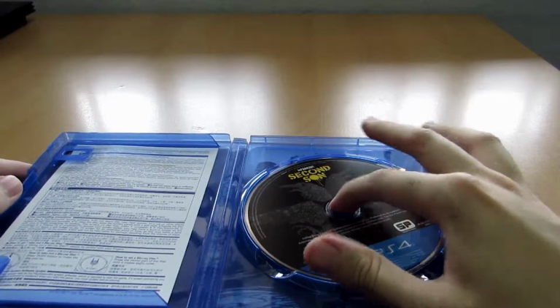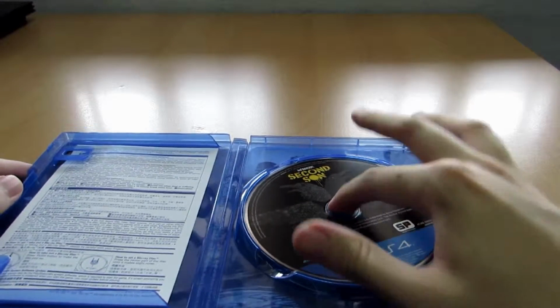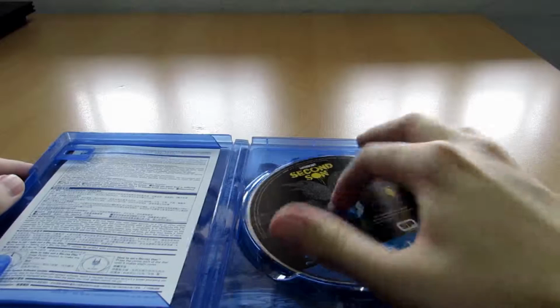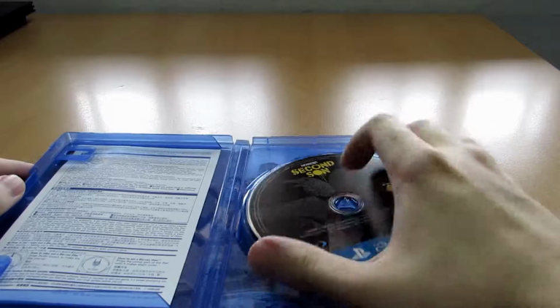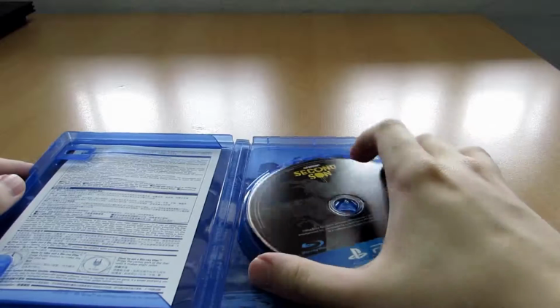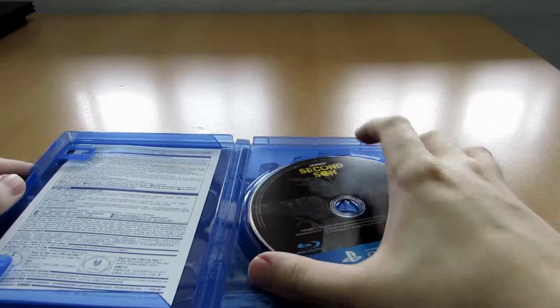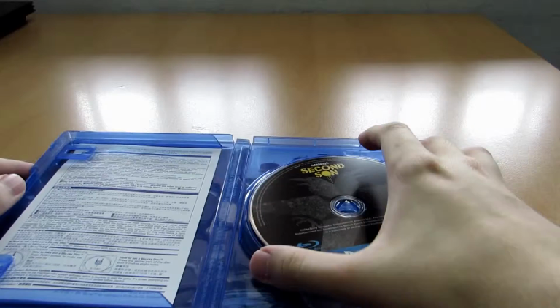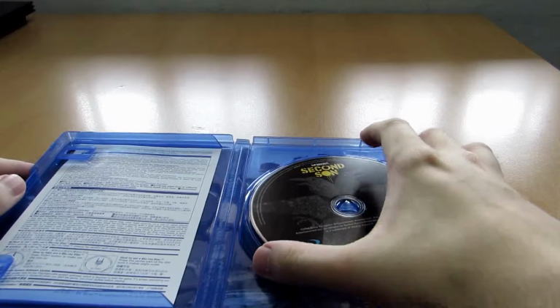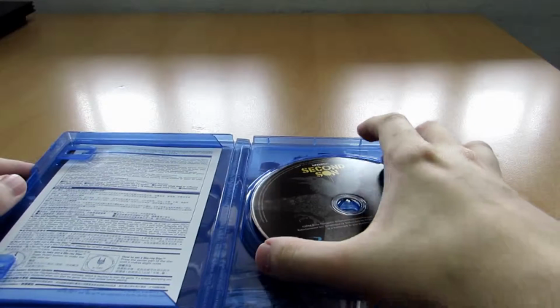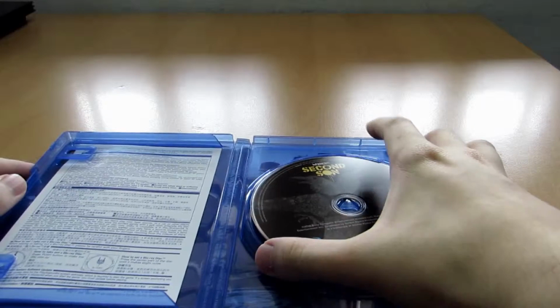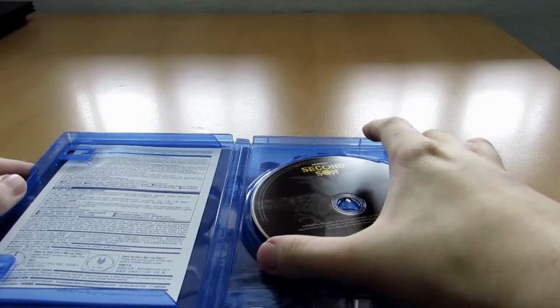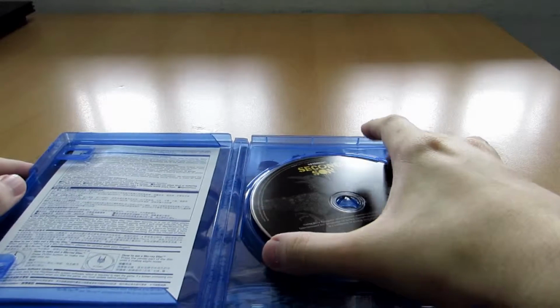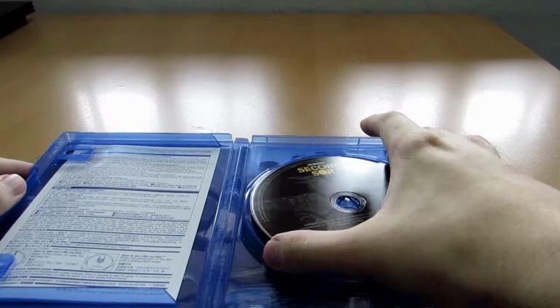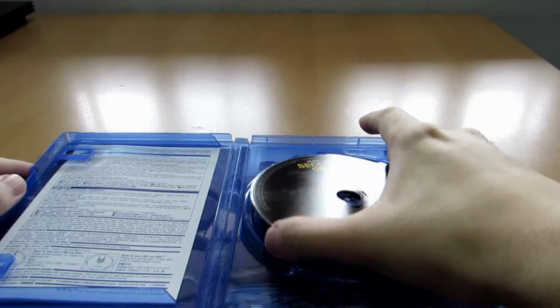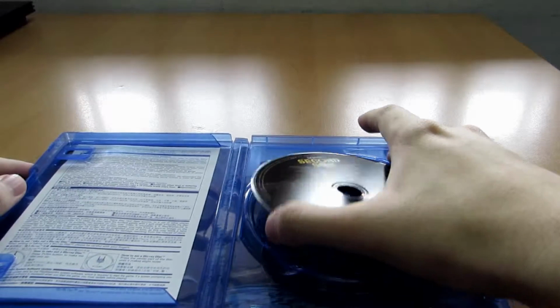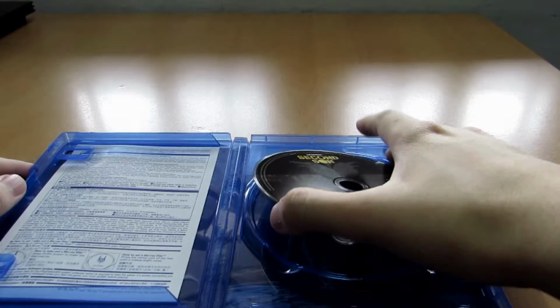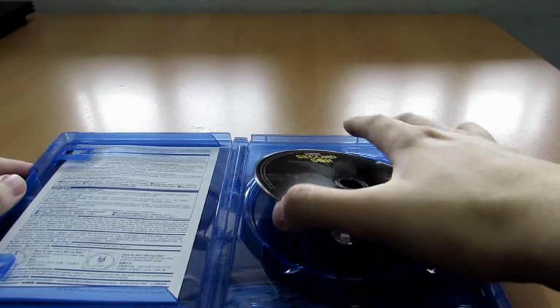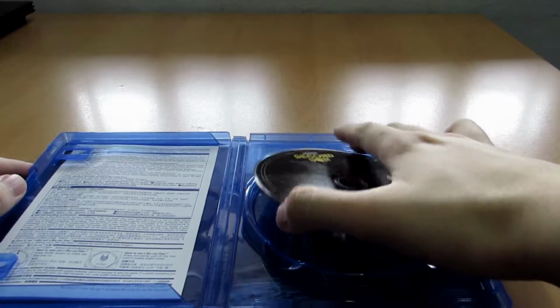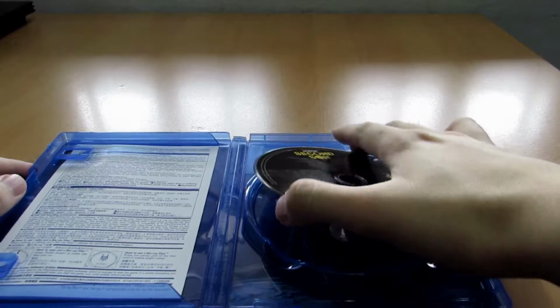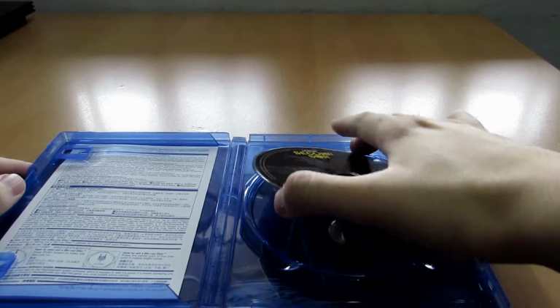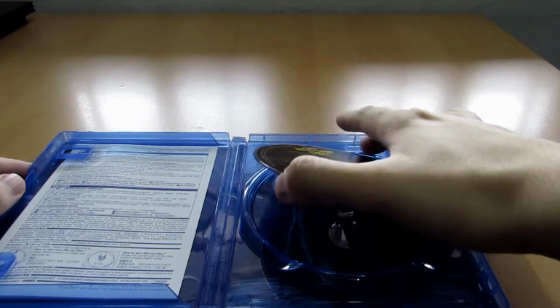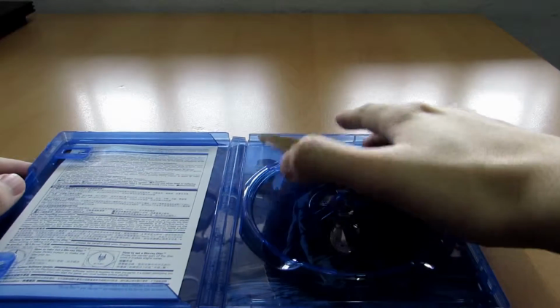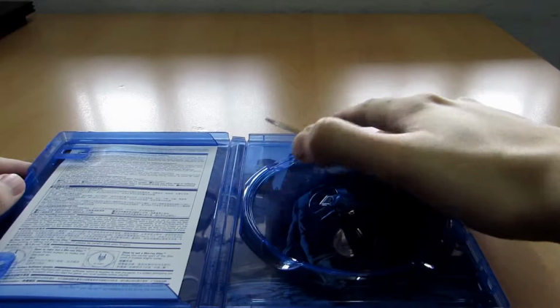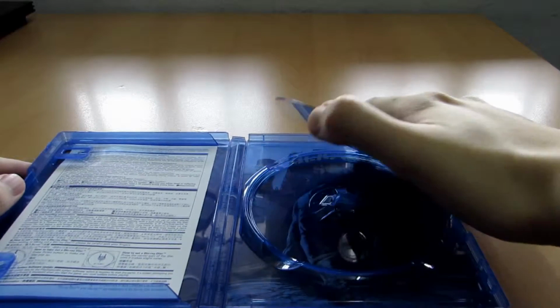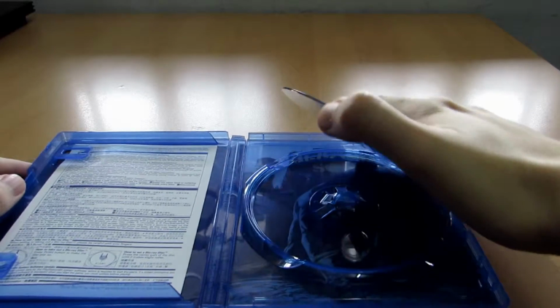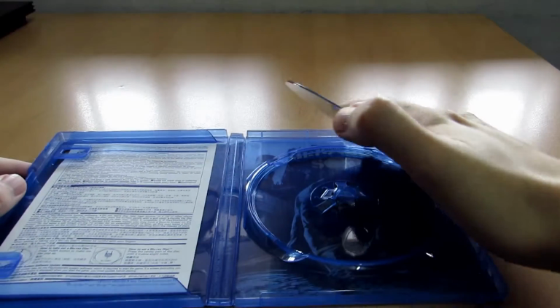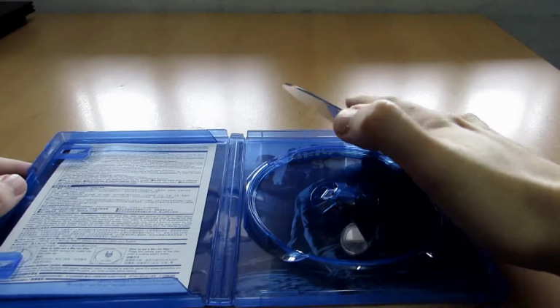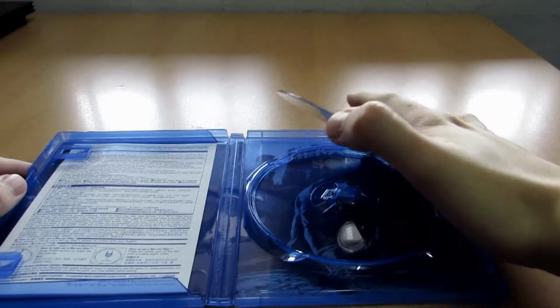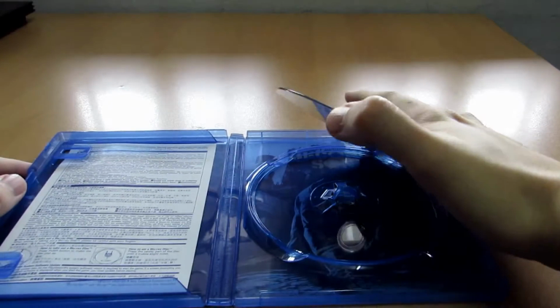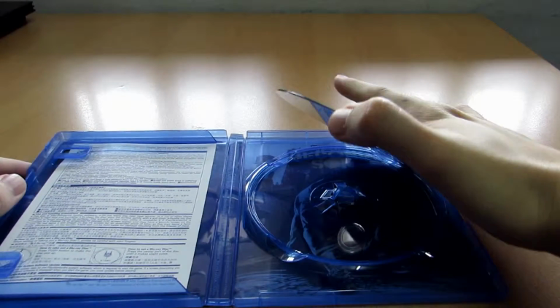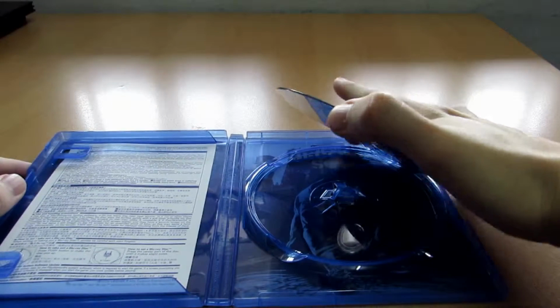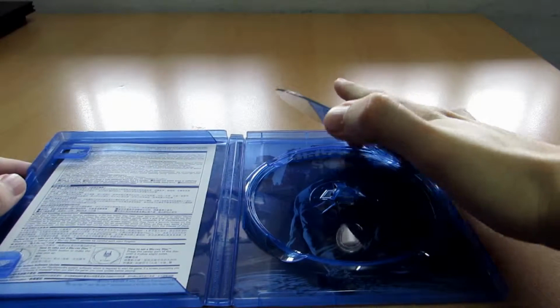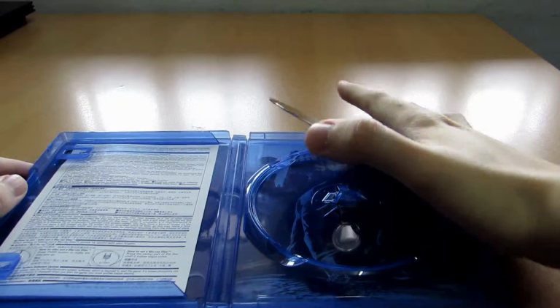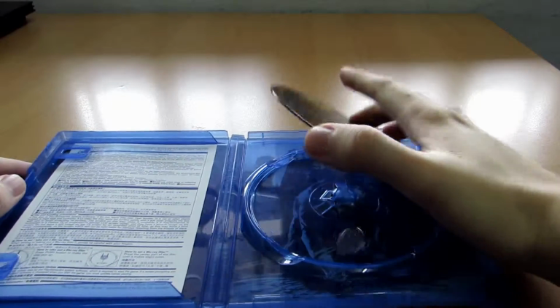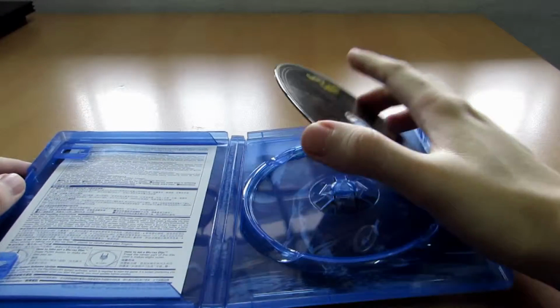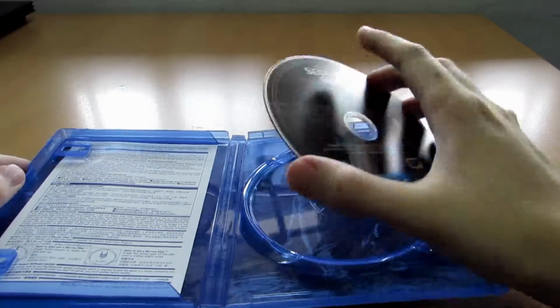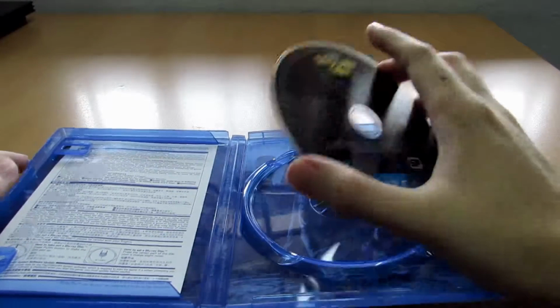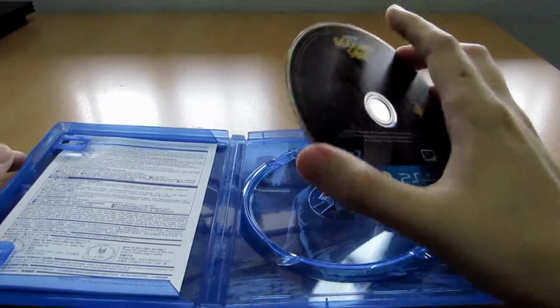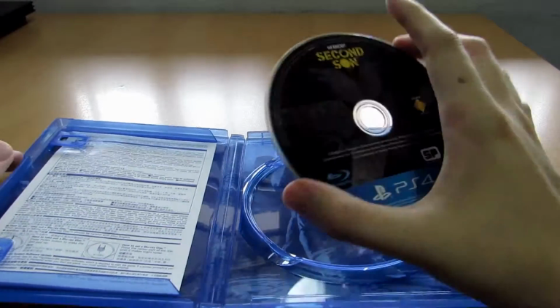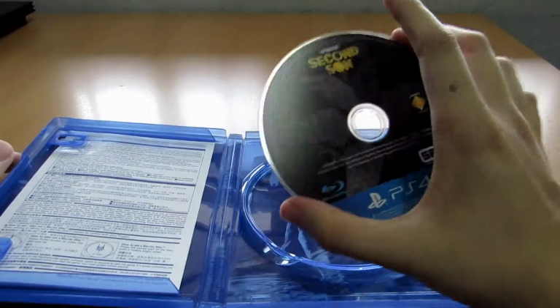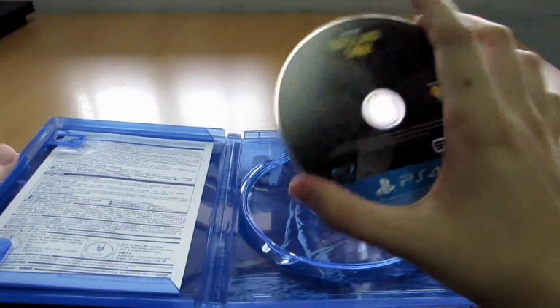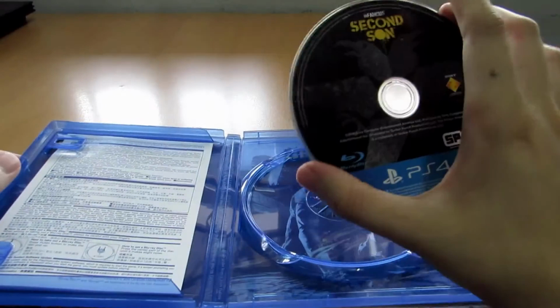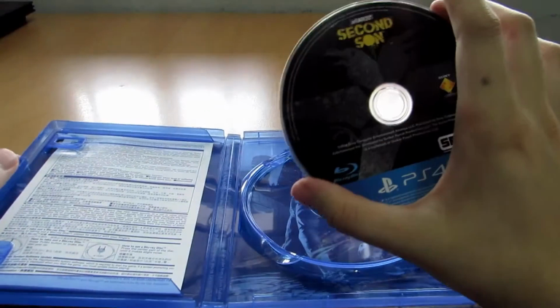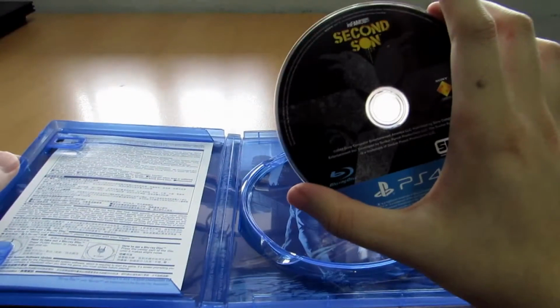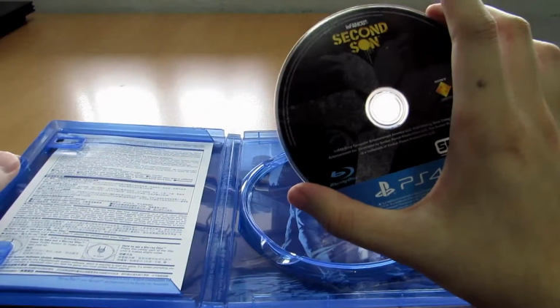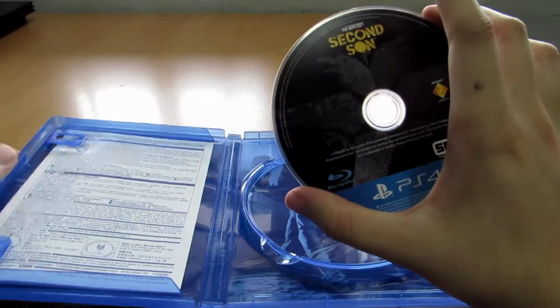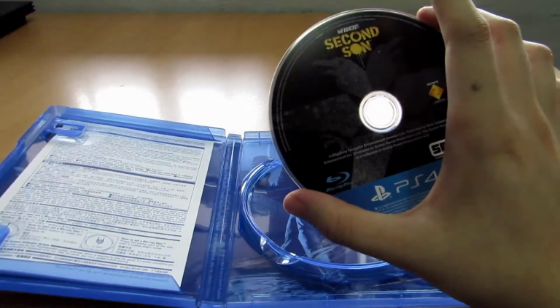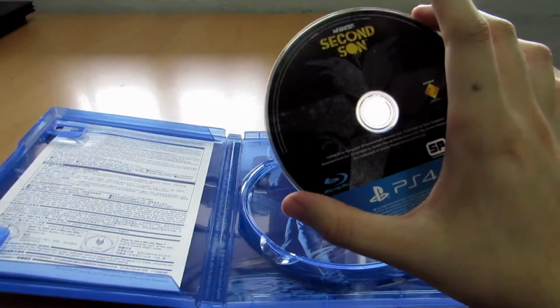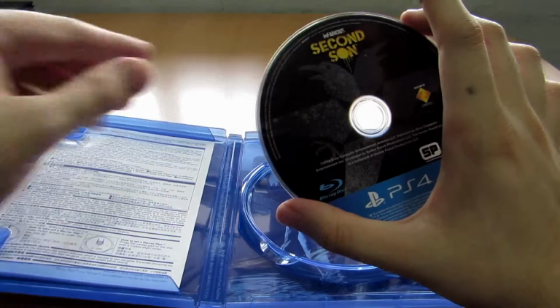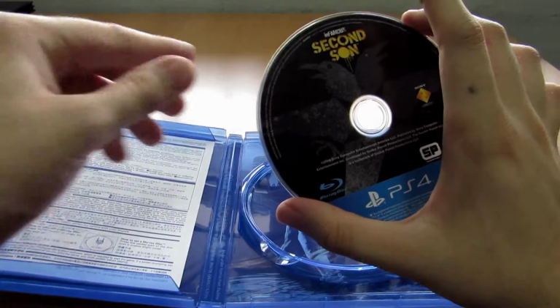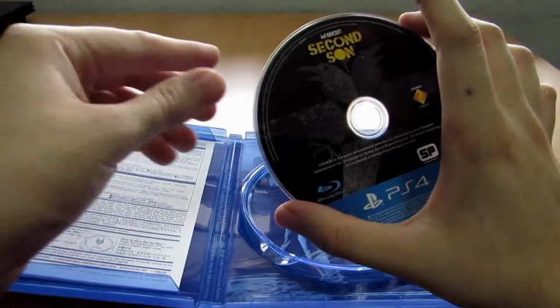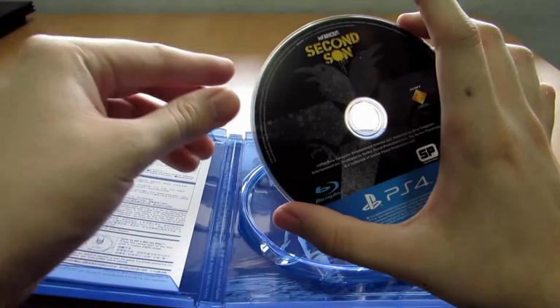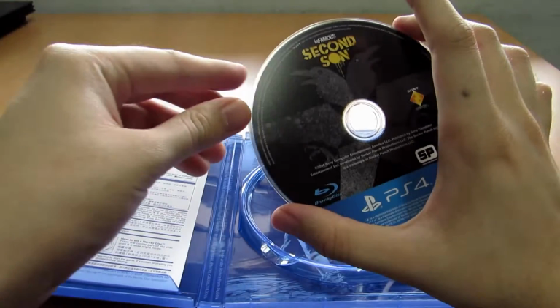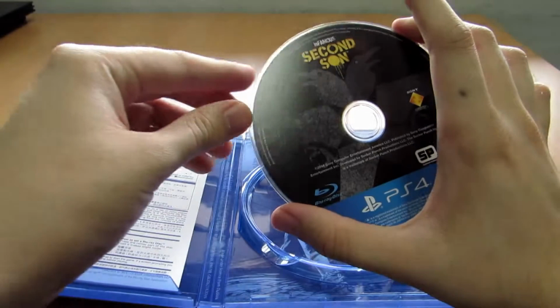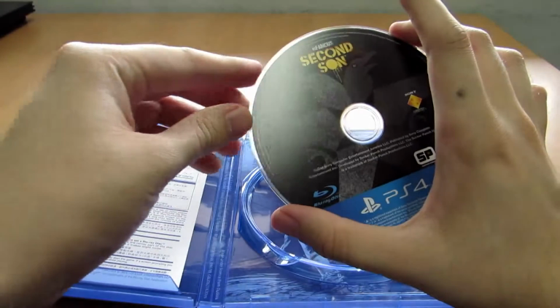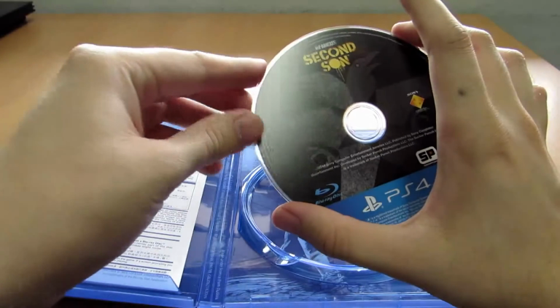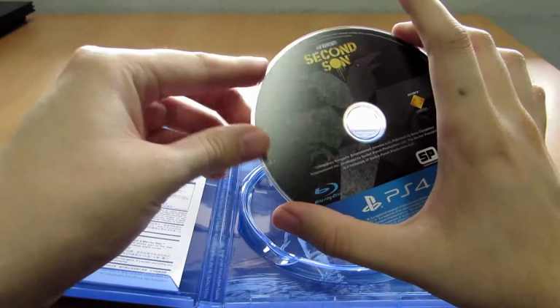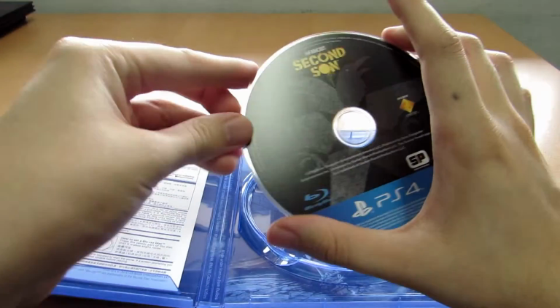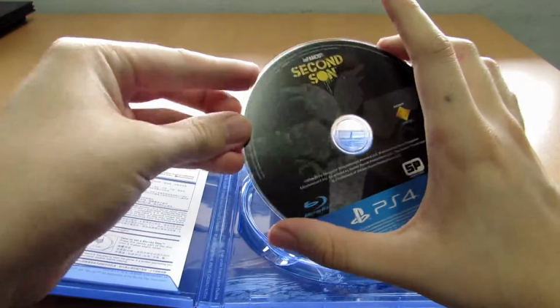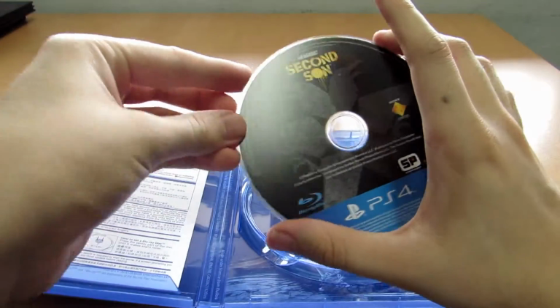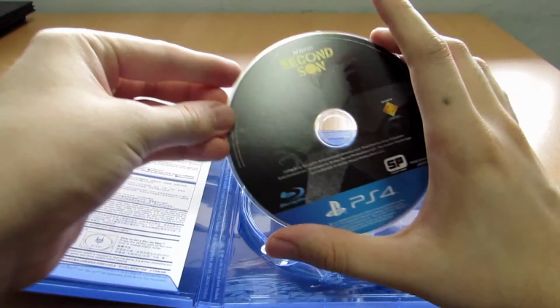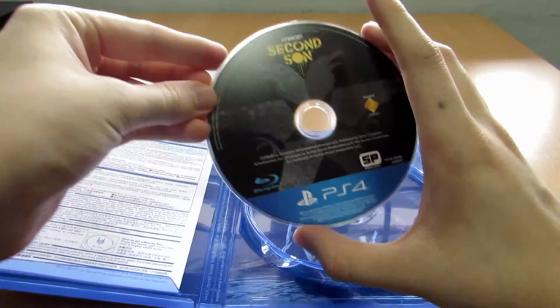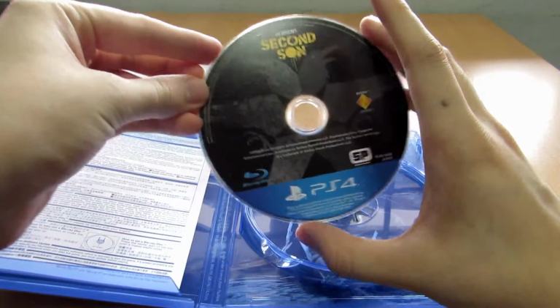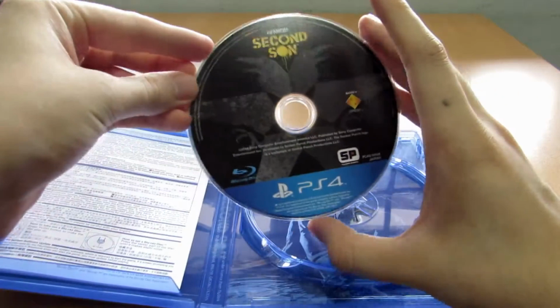So inside, what you're basically given is a single Blu-ray disc that contains the entire game.